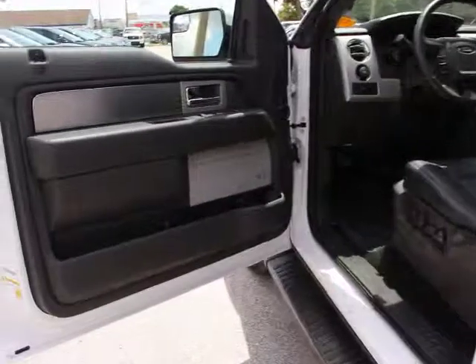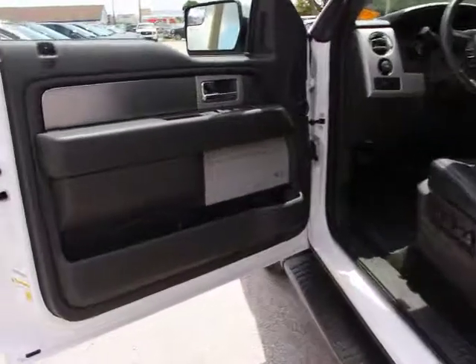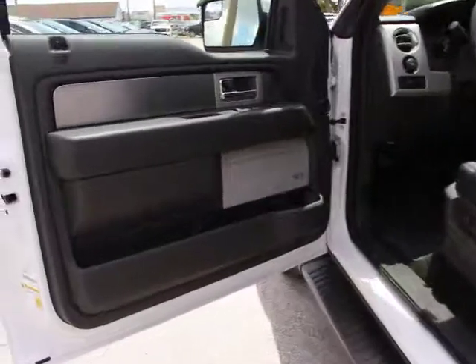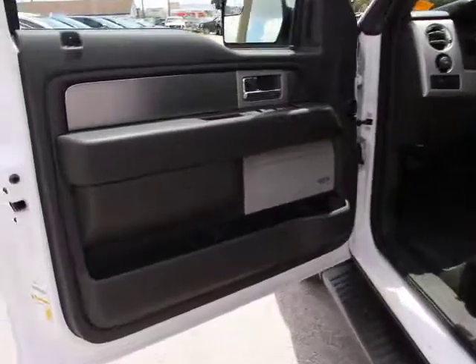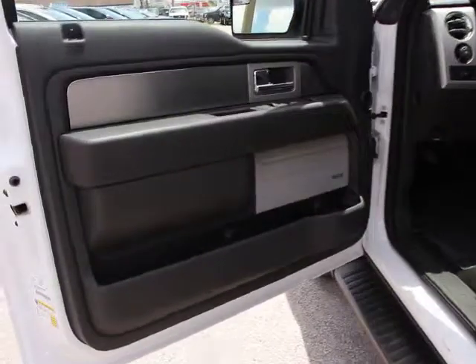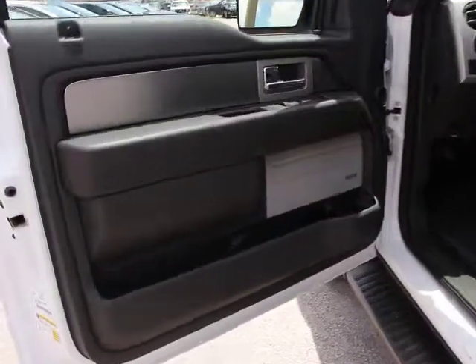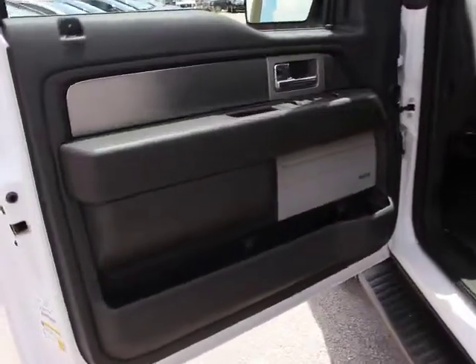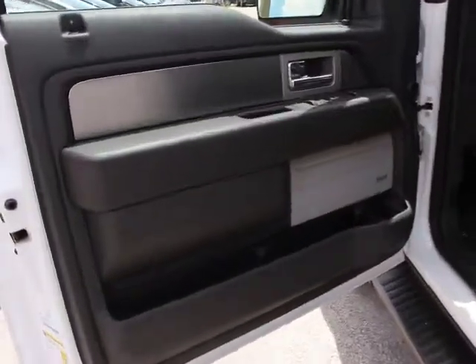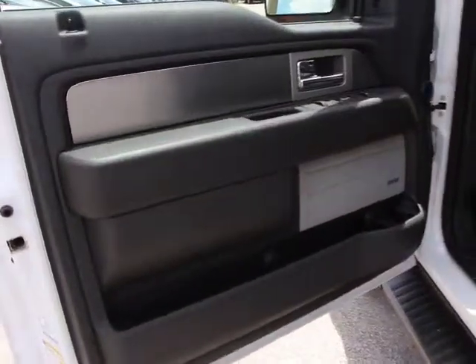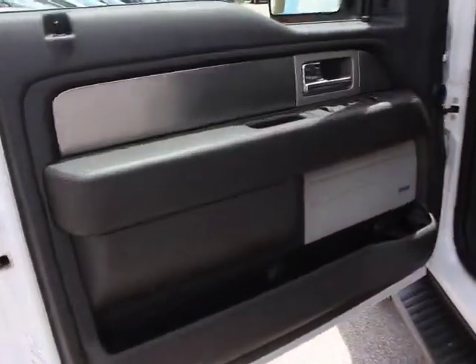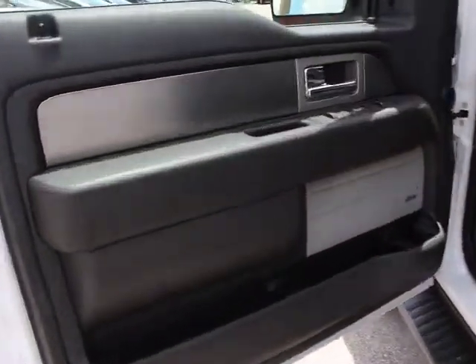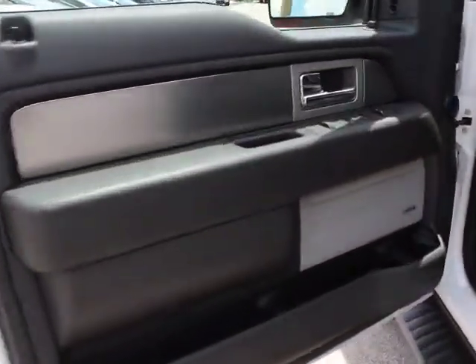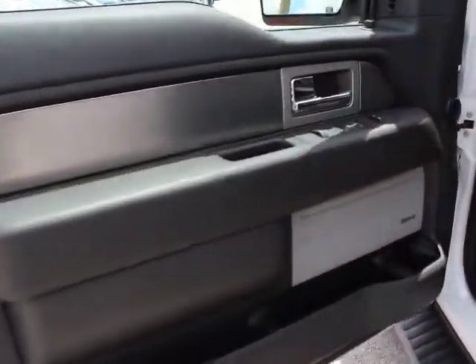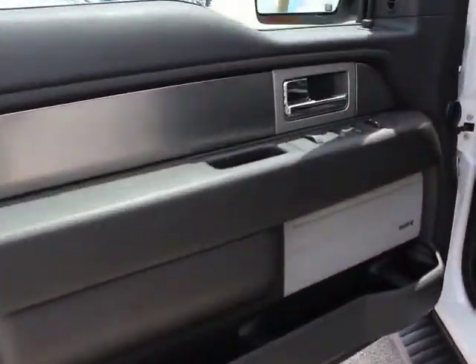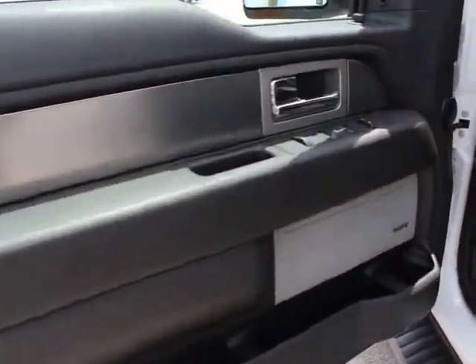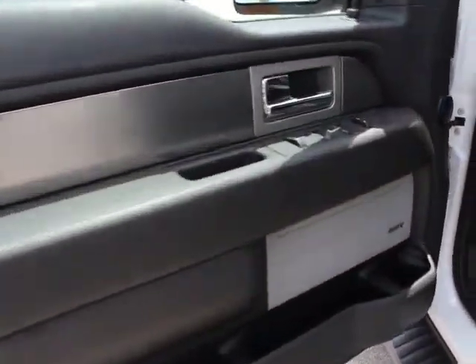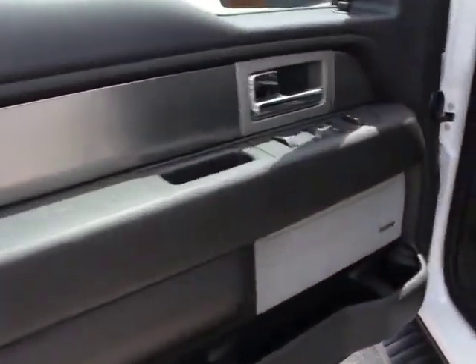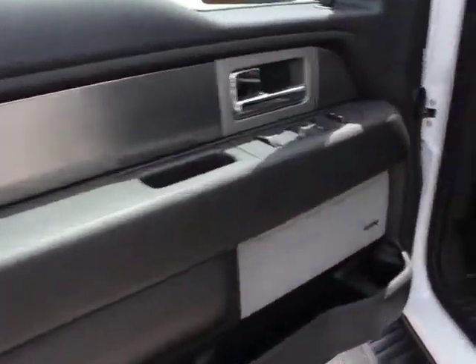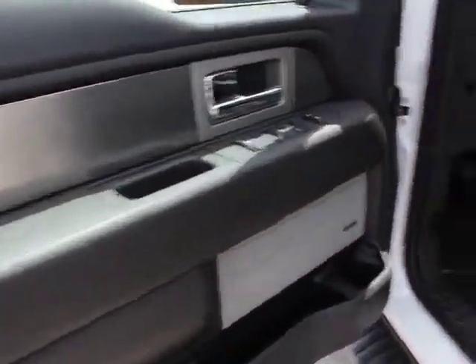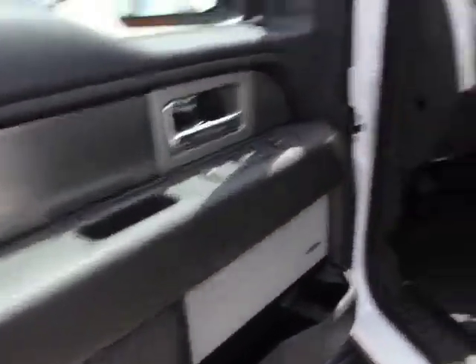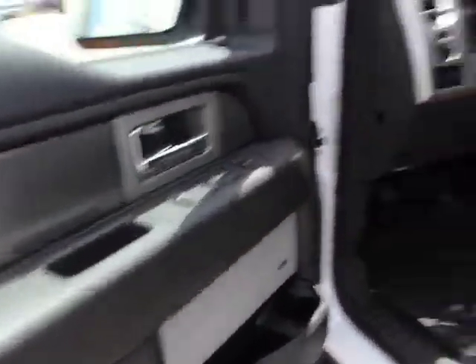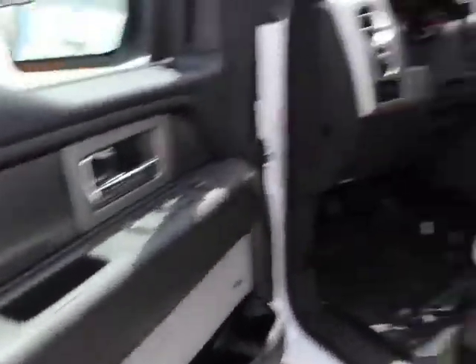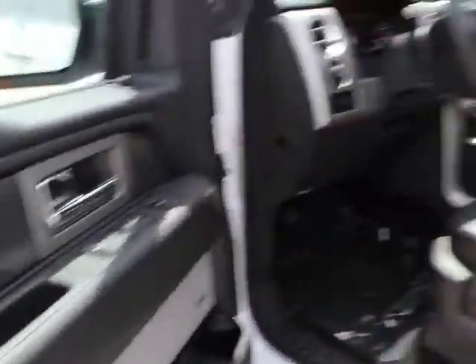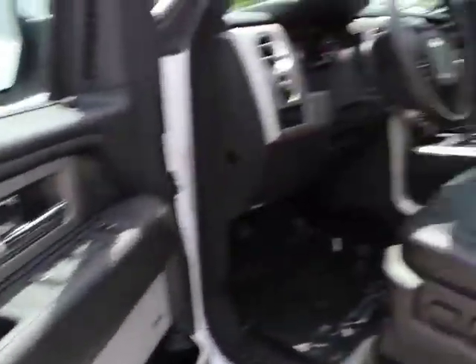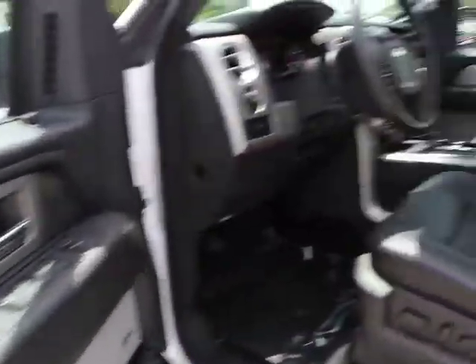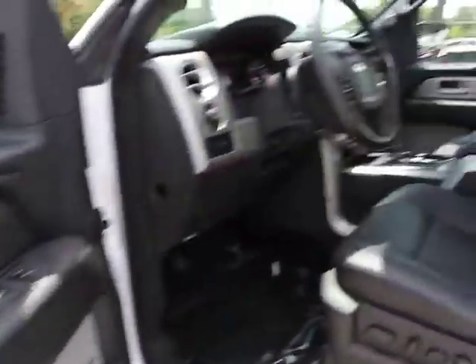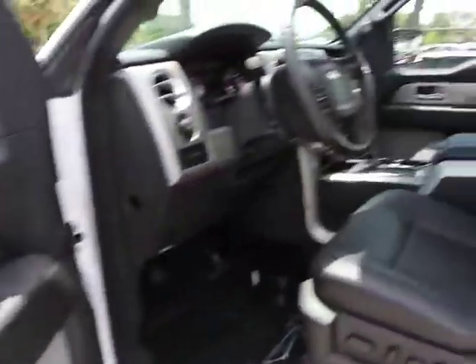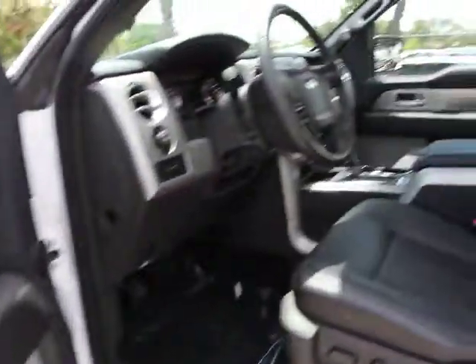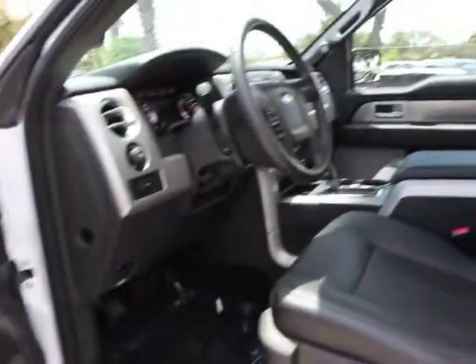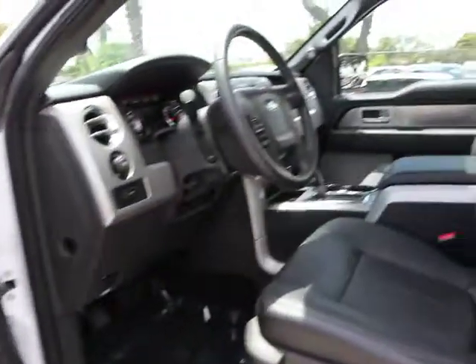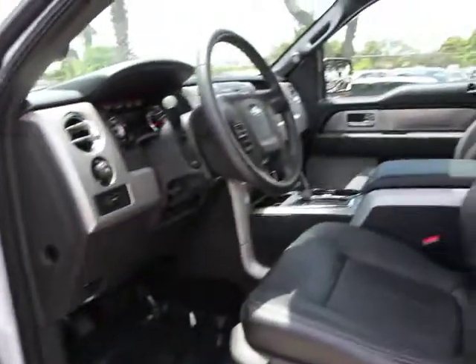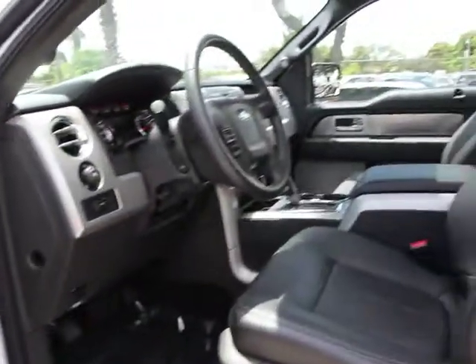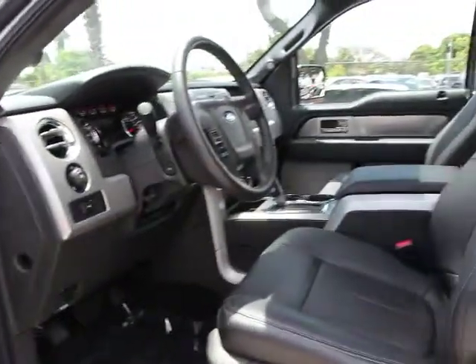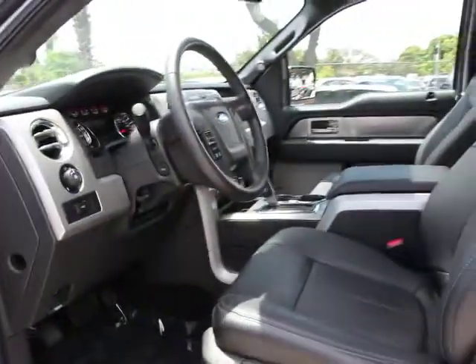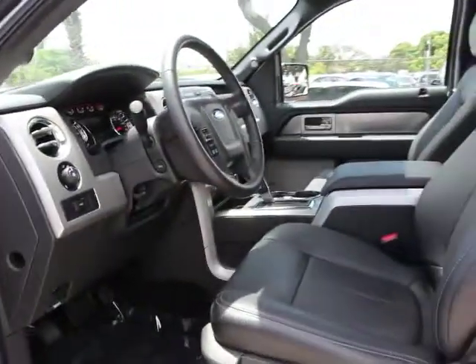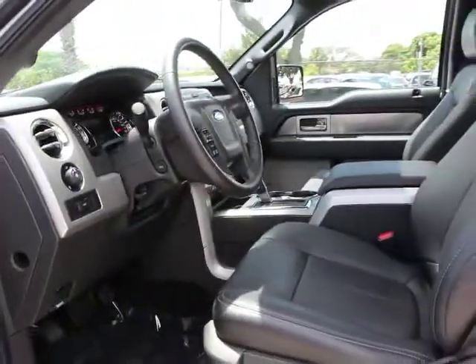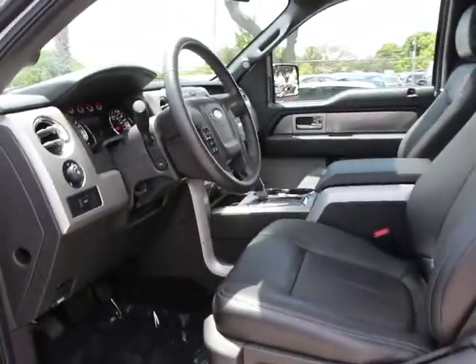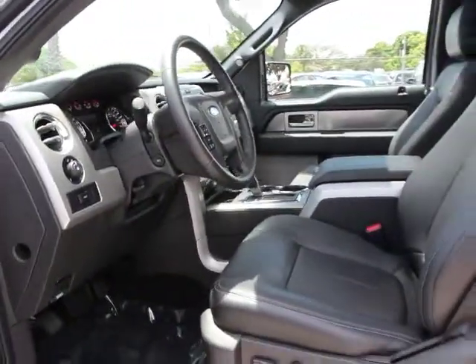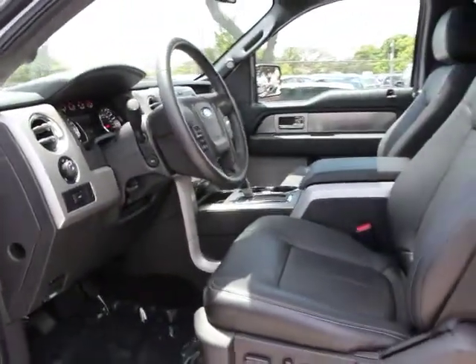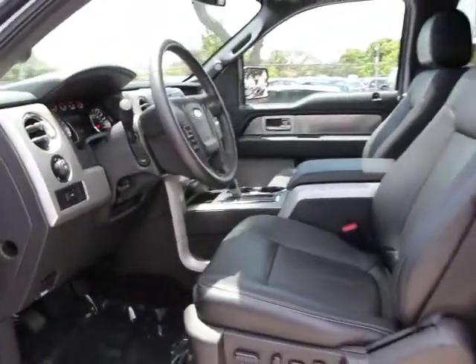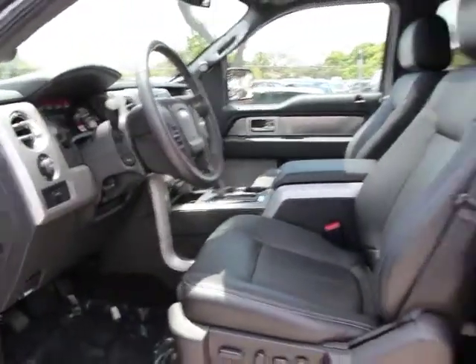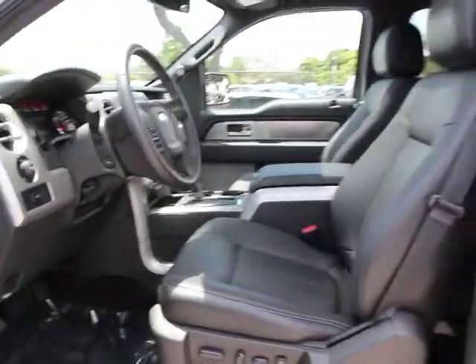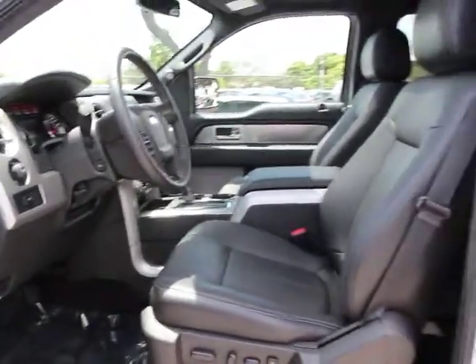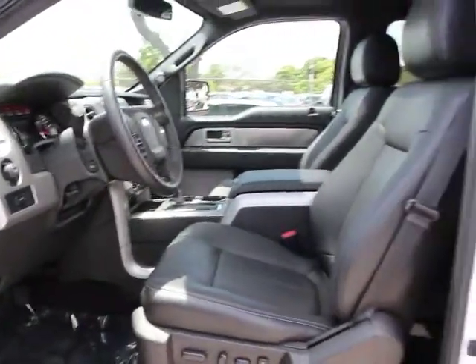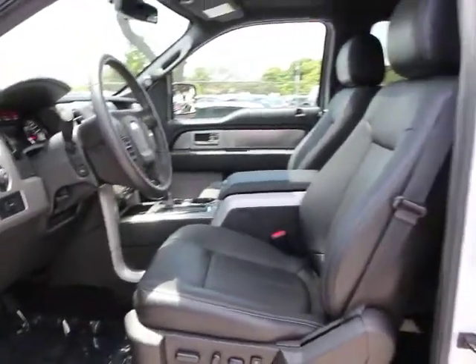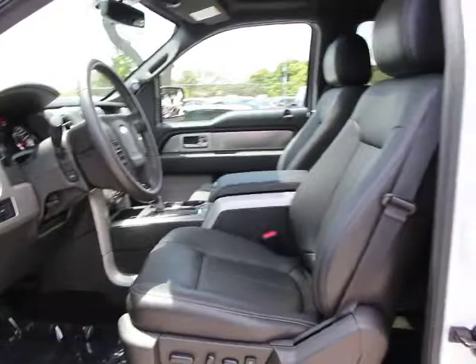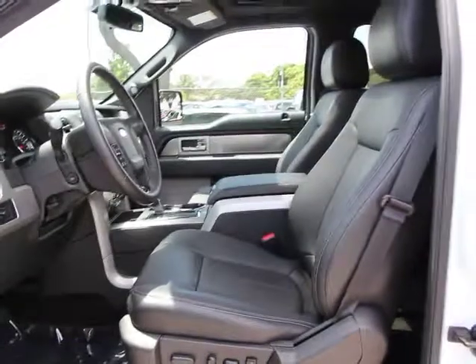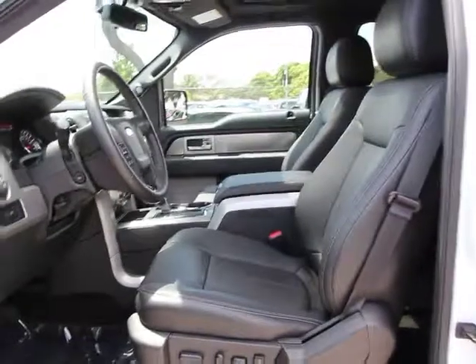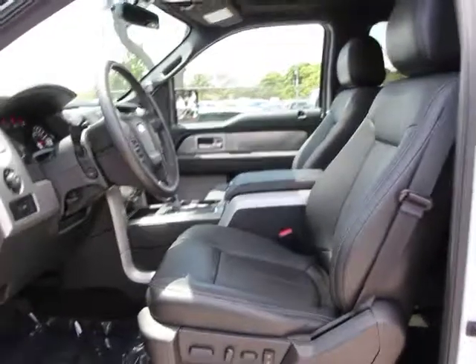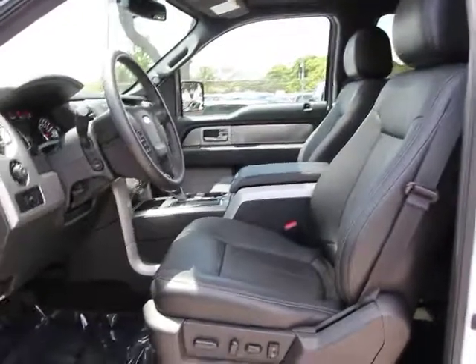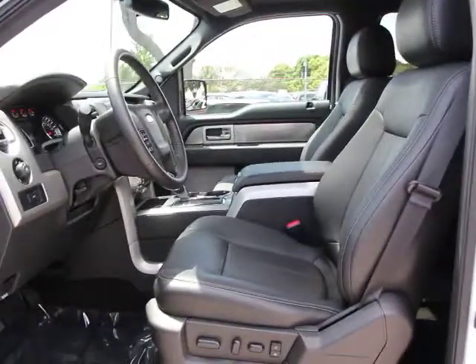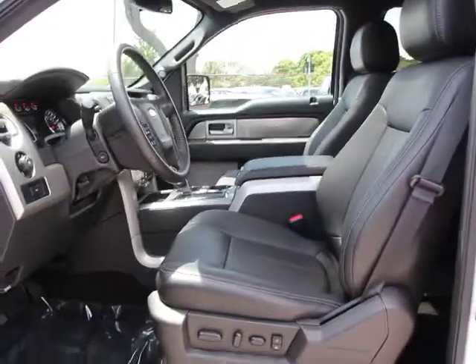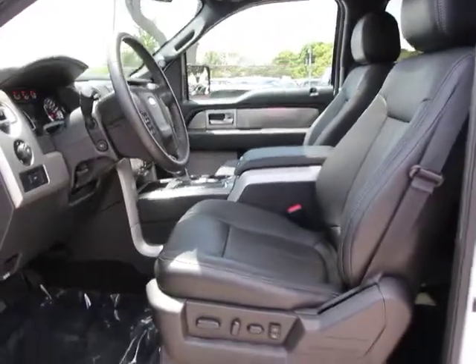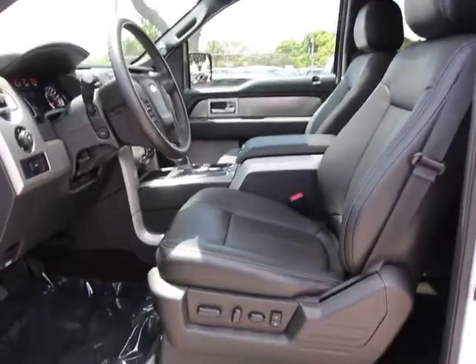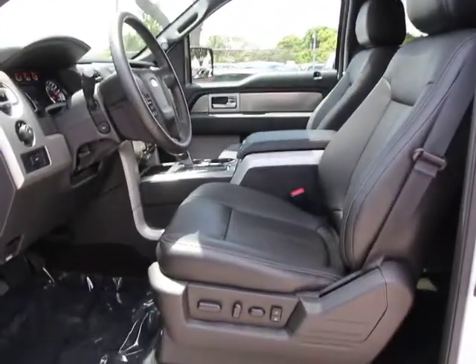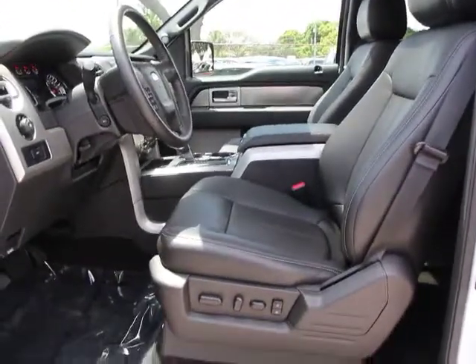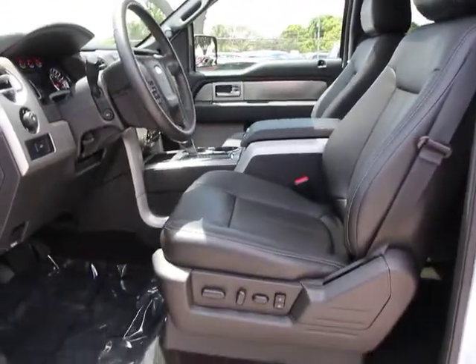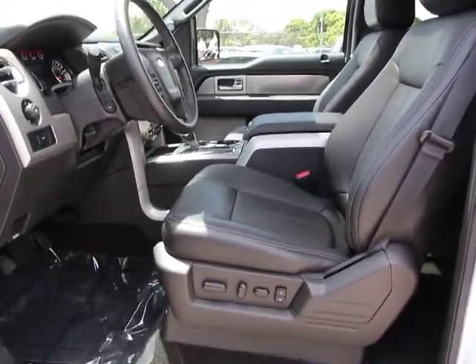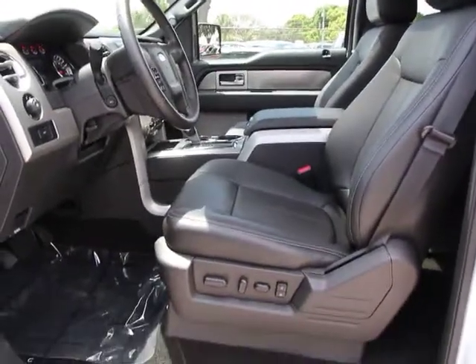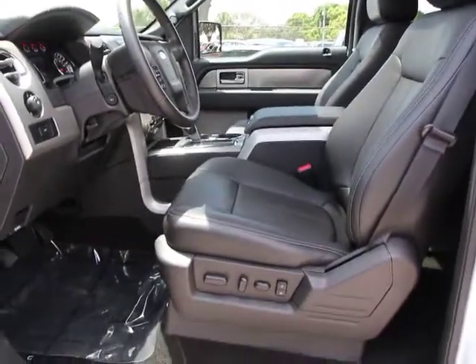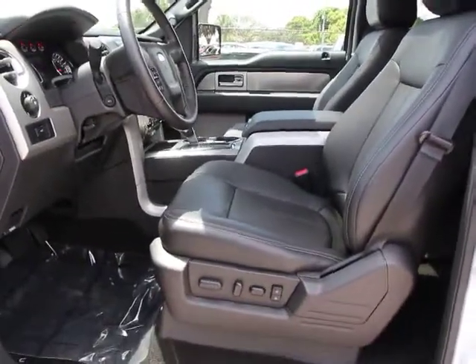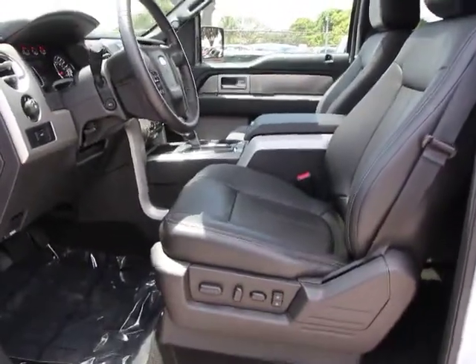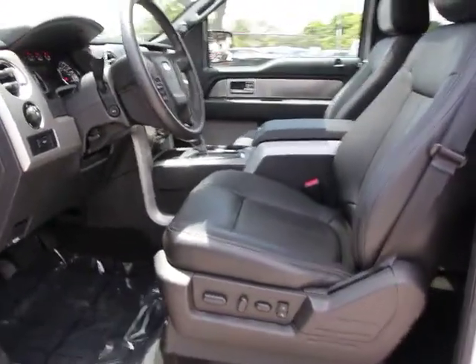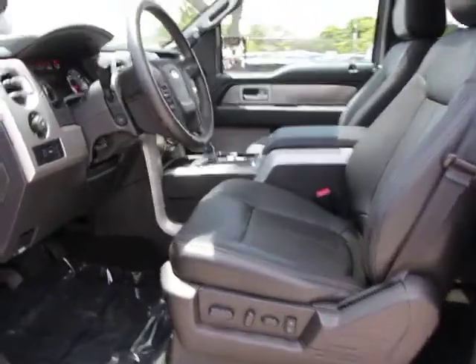Power windows, compass, CD player, rear window defroster, security system. Come see the car for yourself.